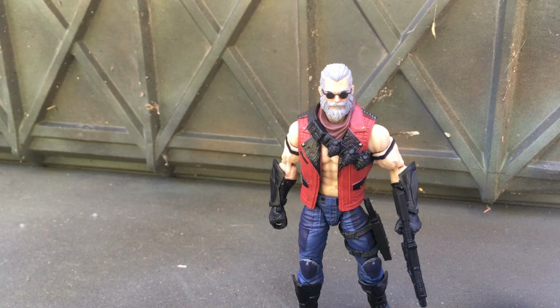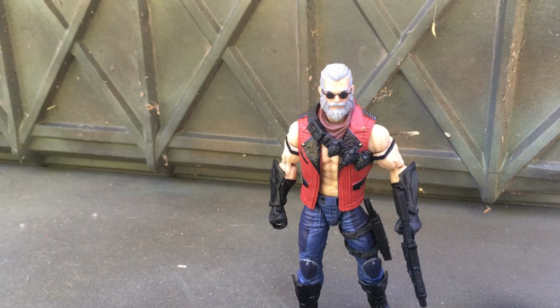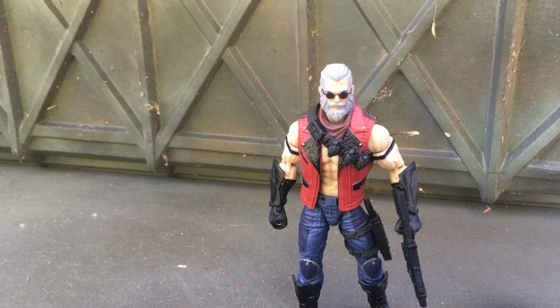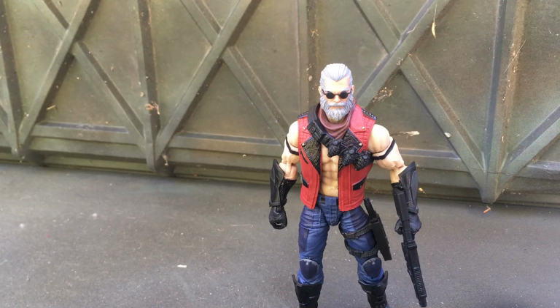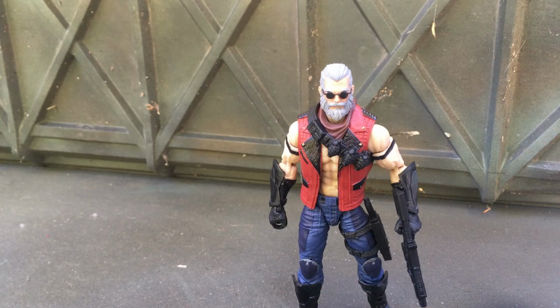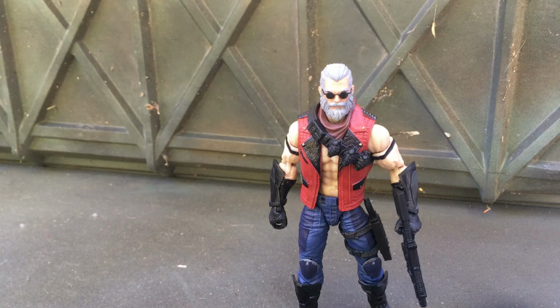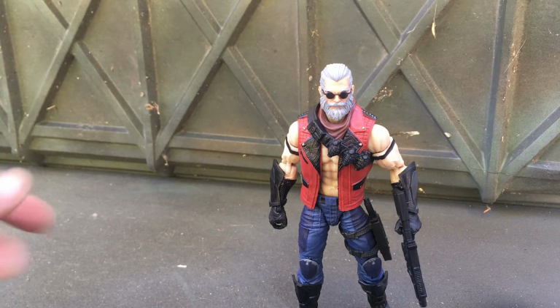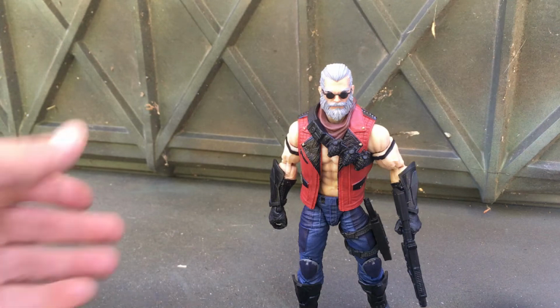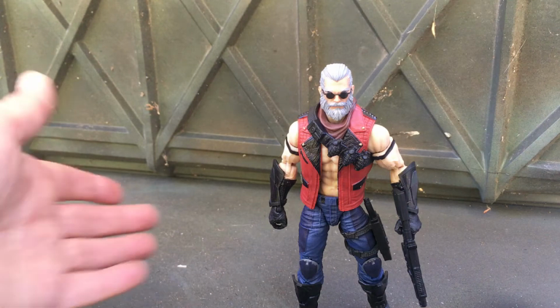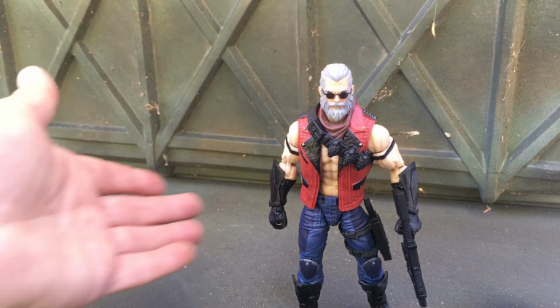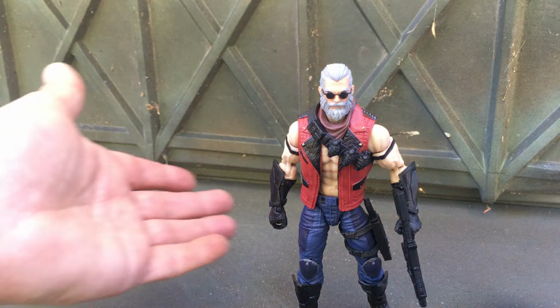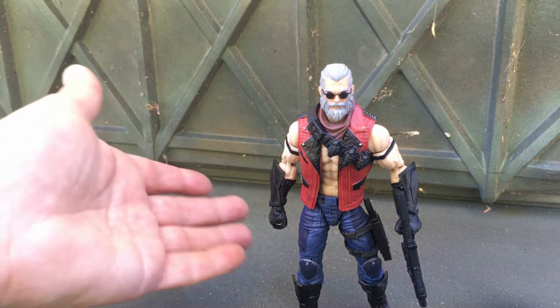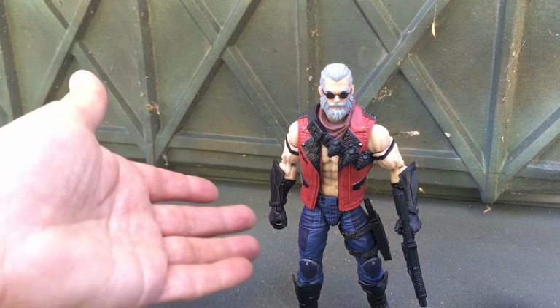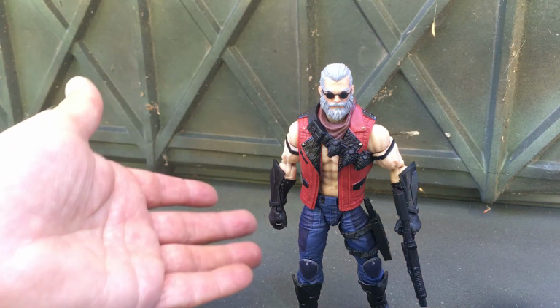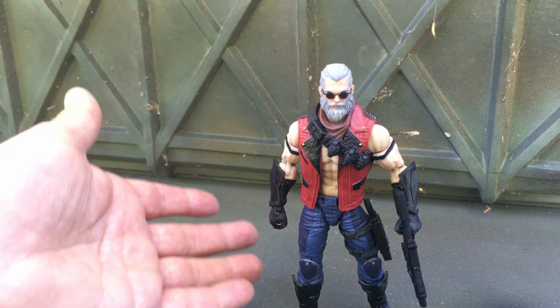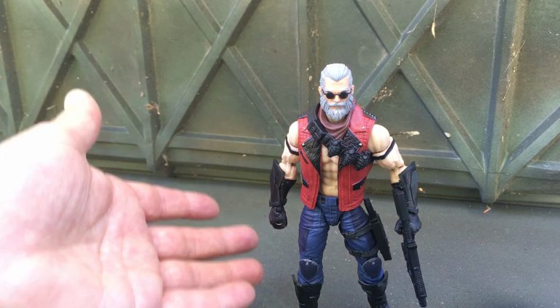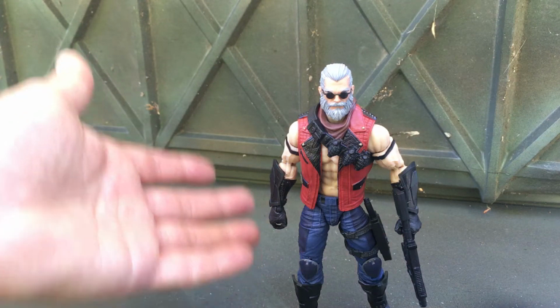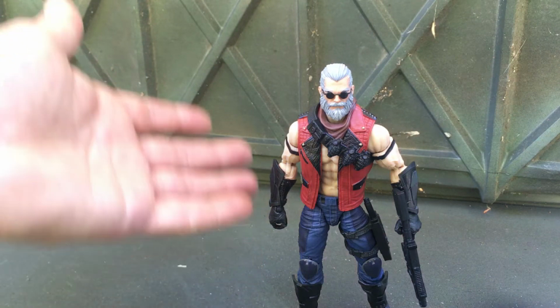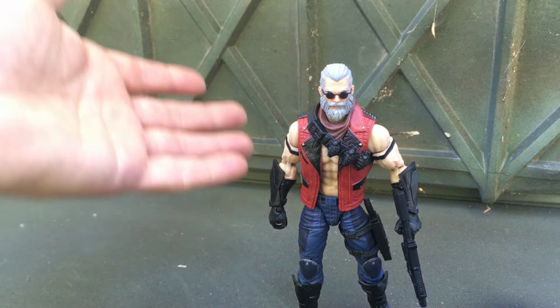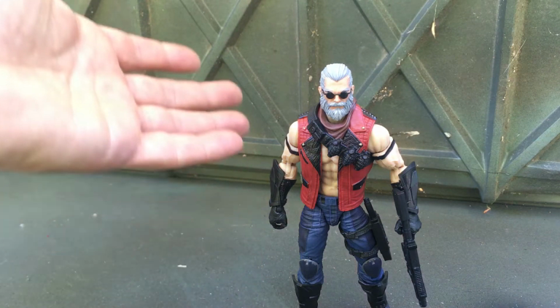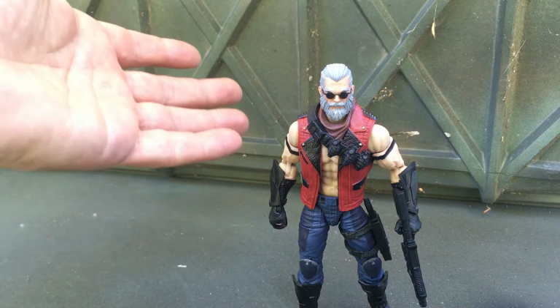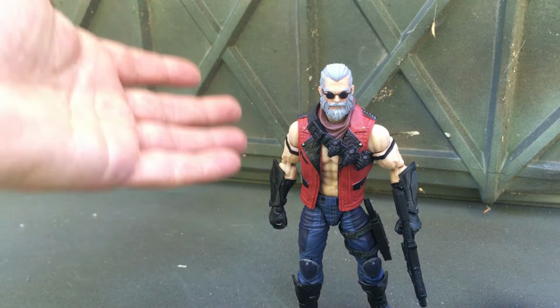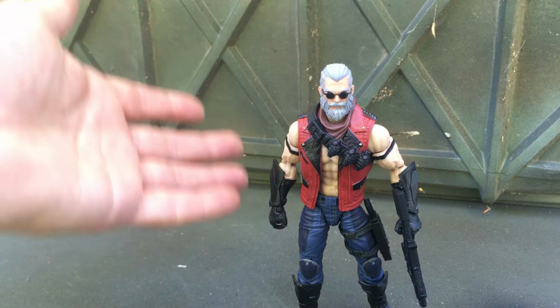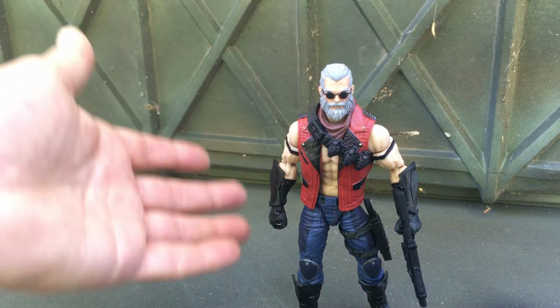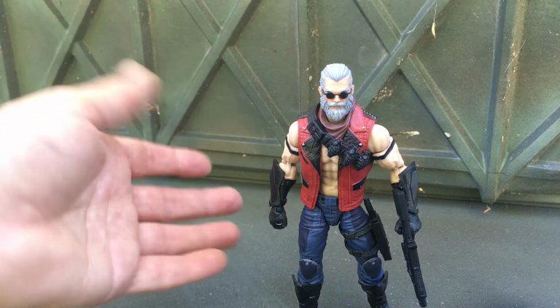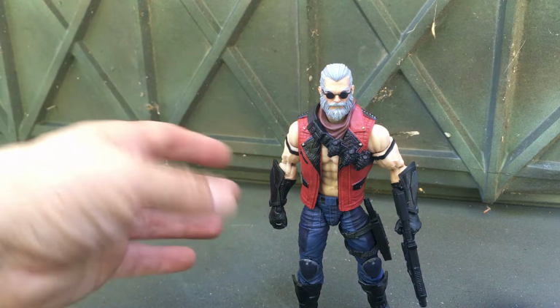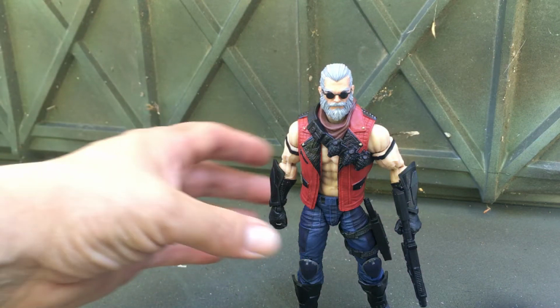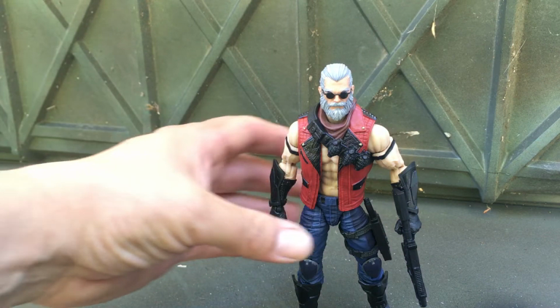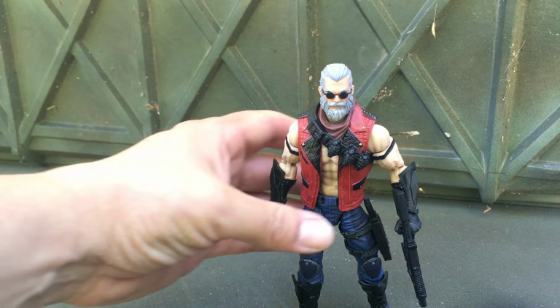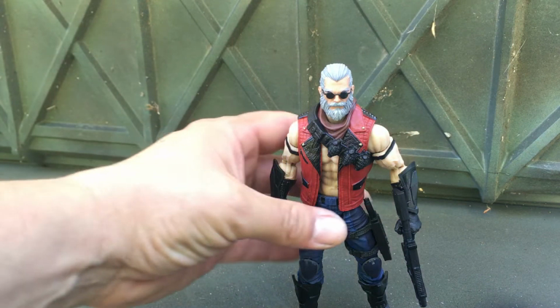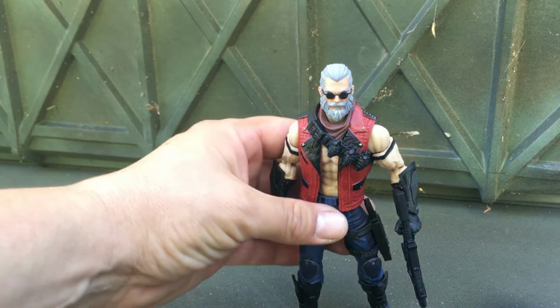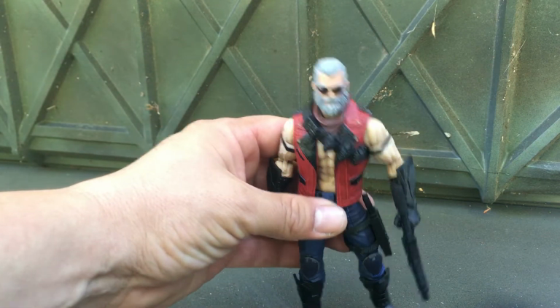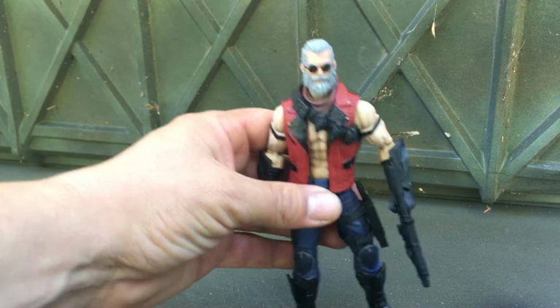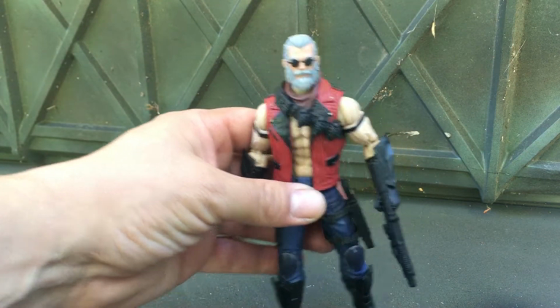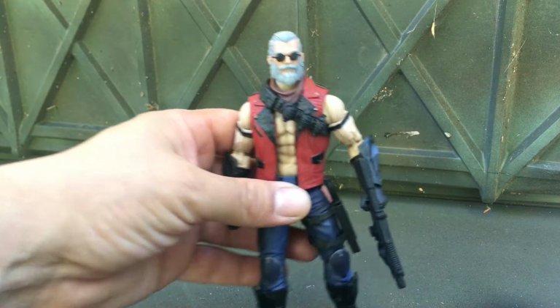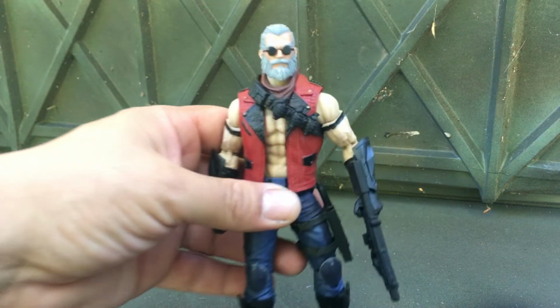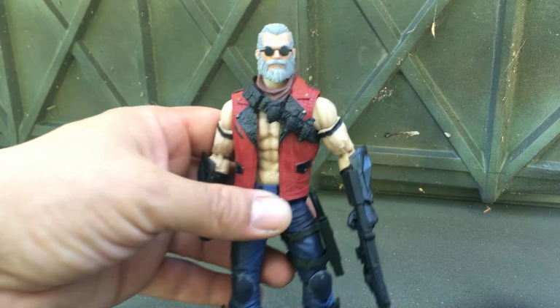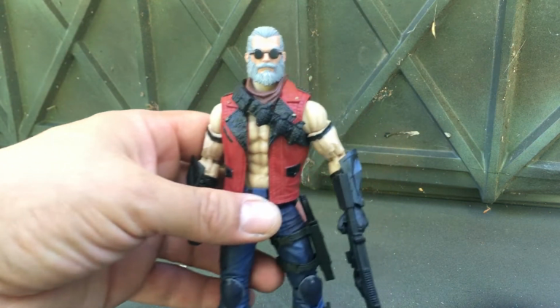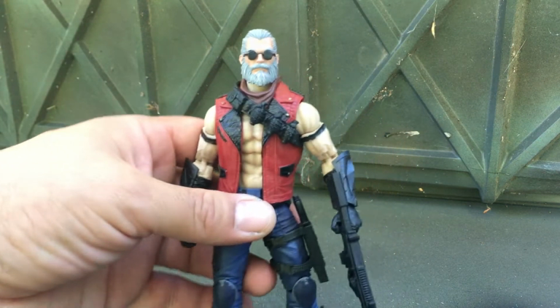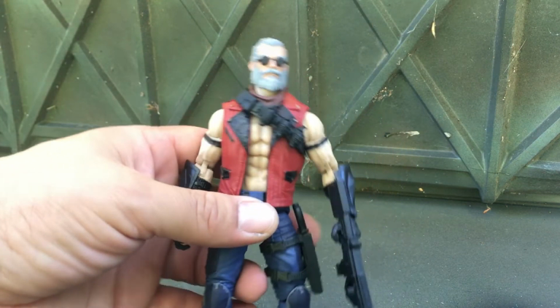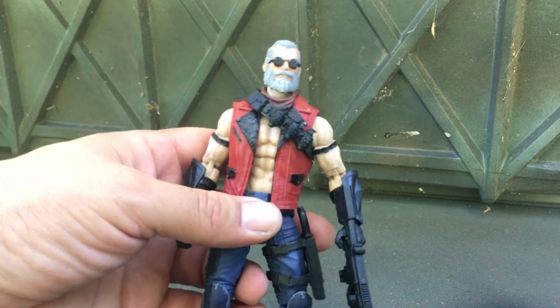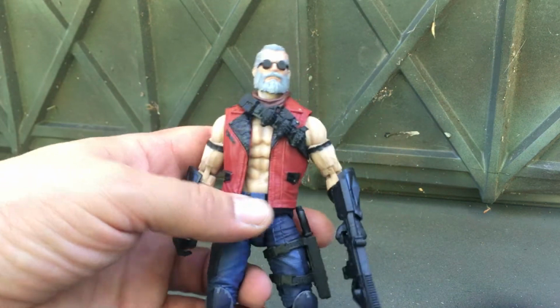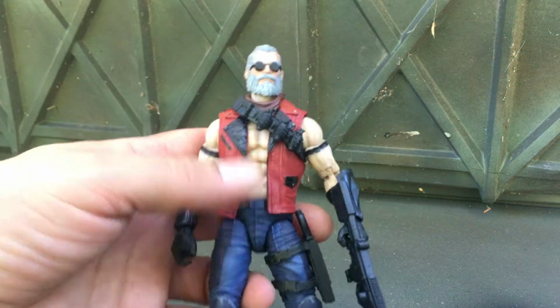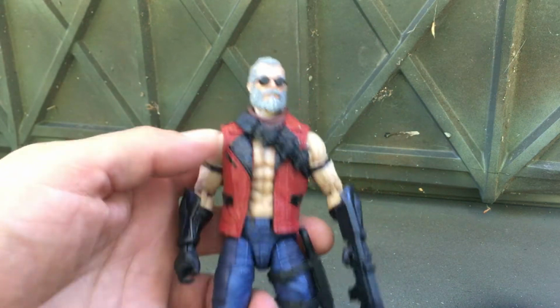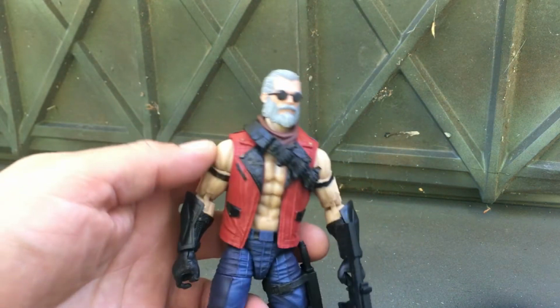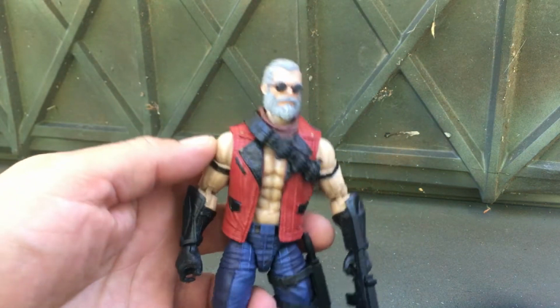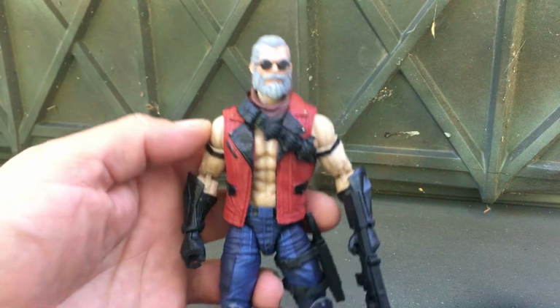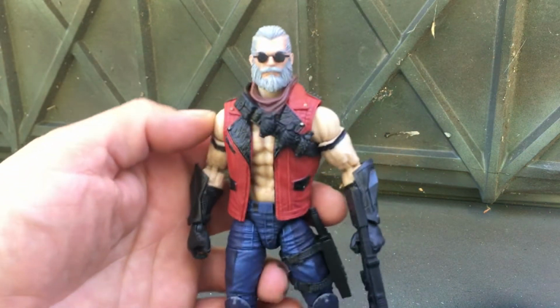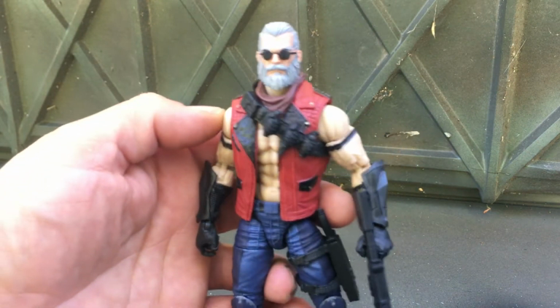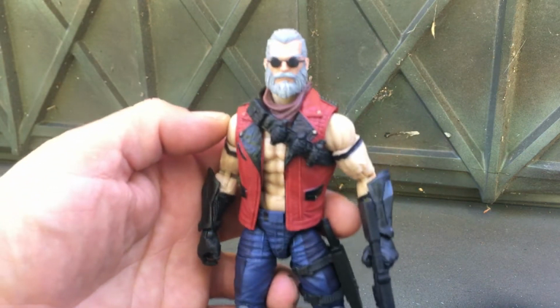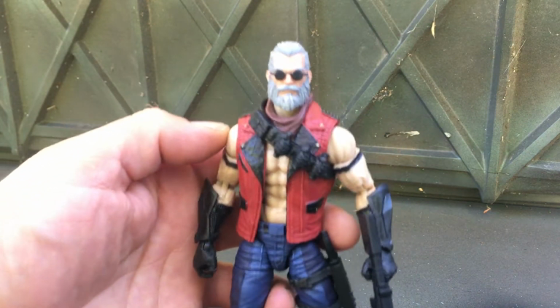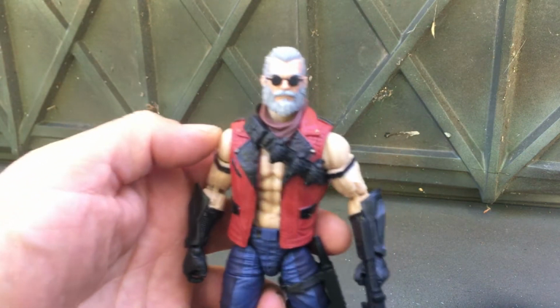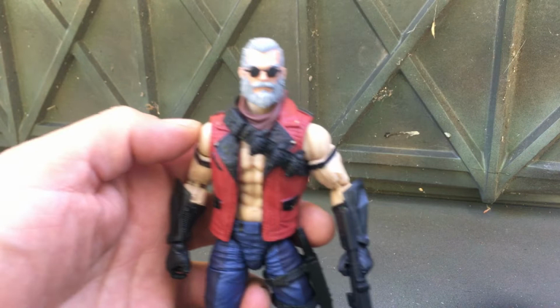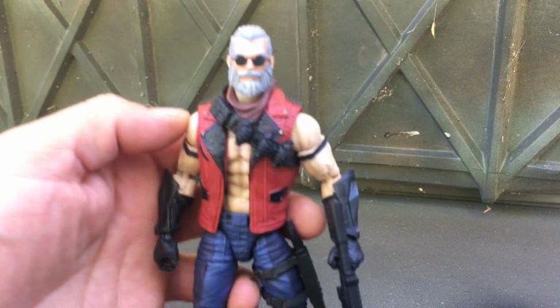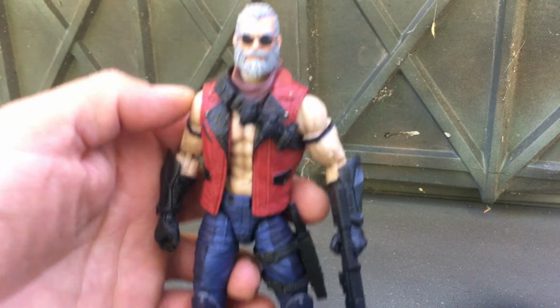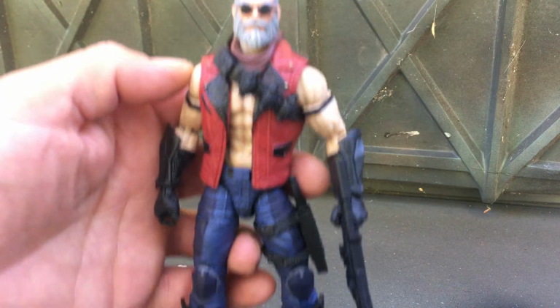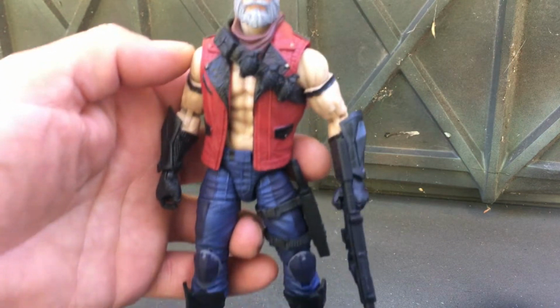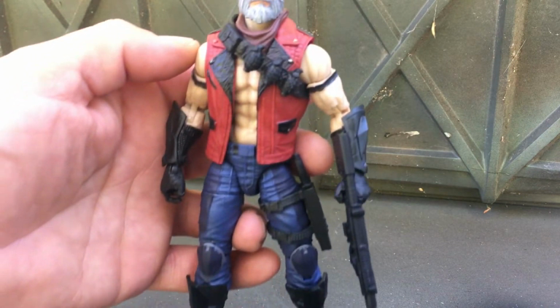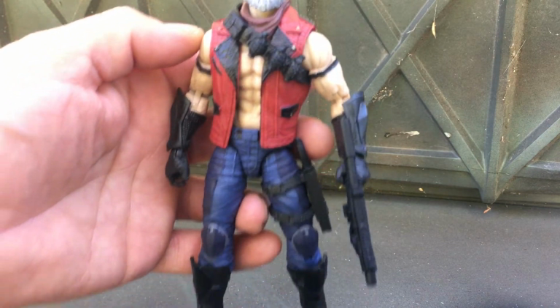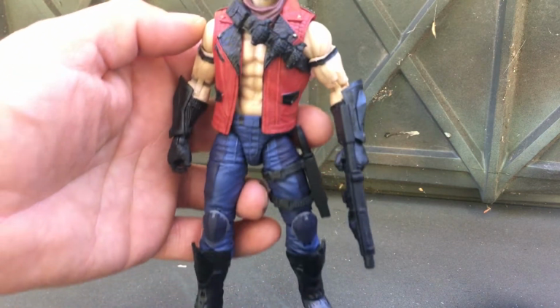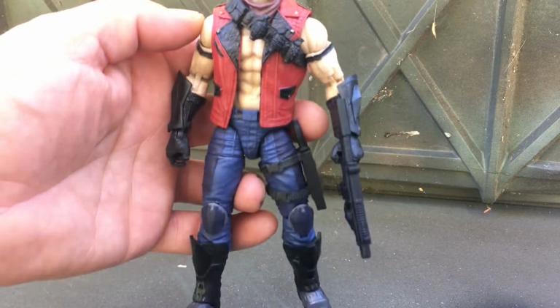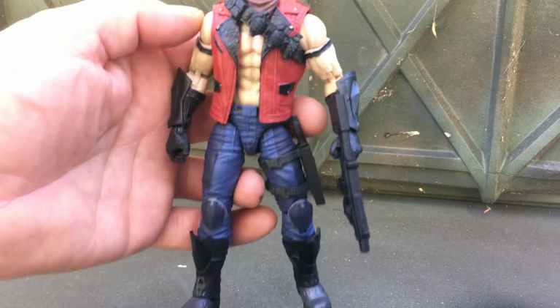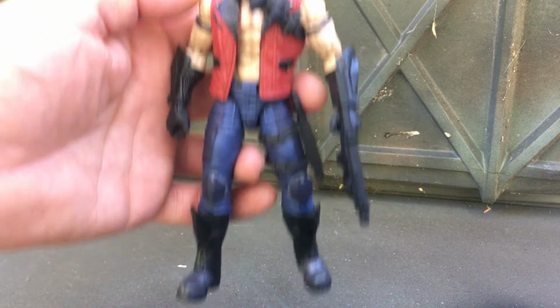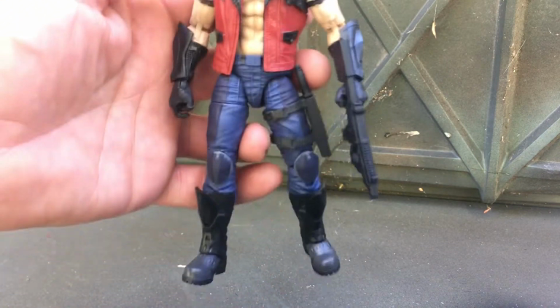What's up everyone? It's Carlos with Toy Hunte. Check out my new custom — I'm gonna tell you how I made him.